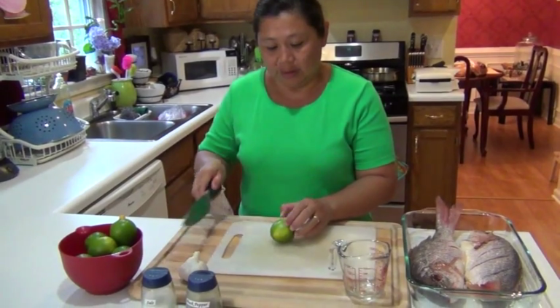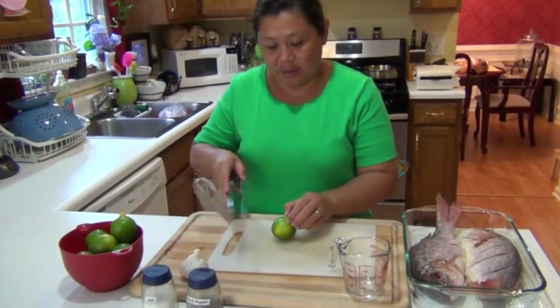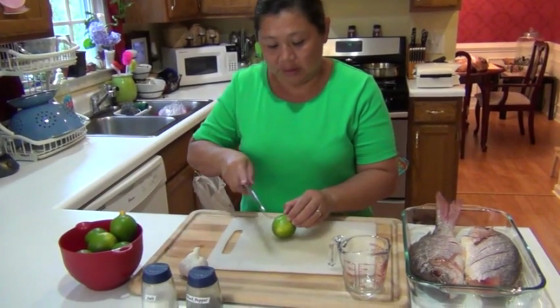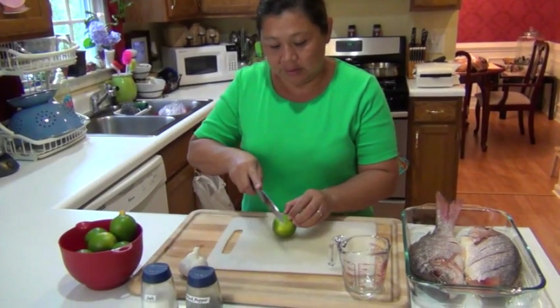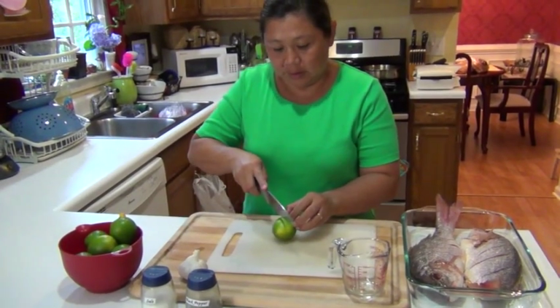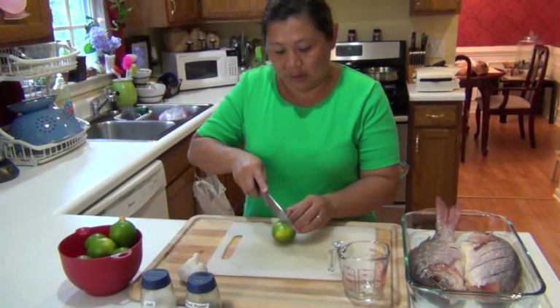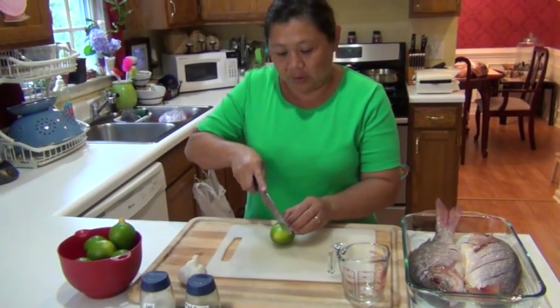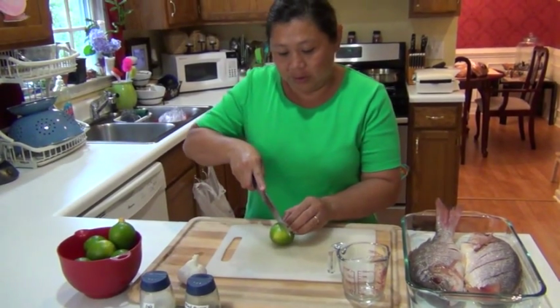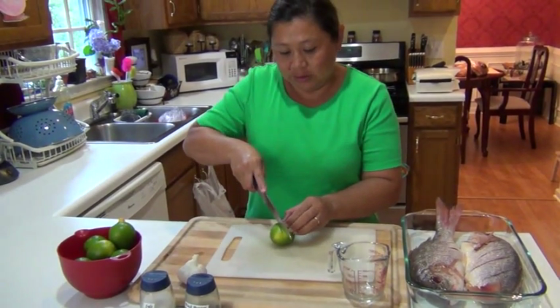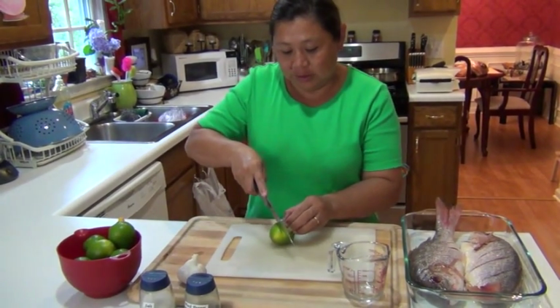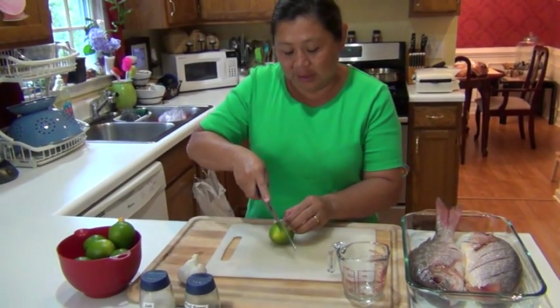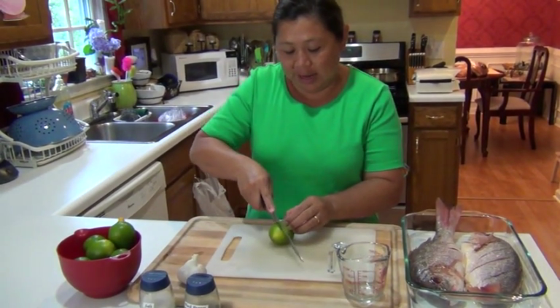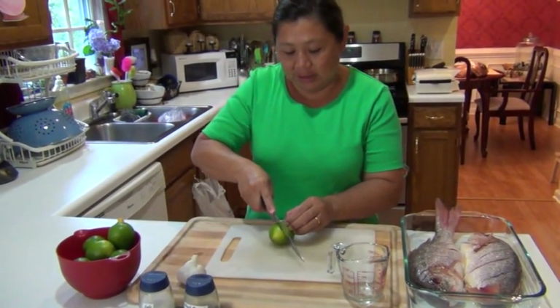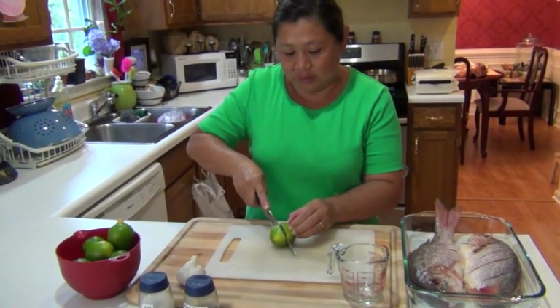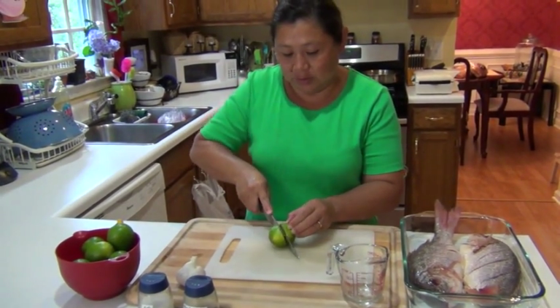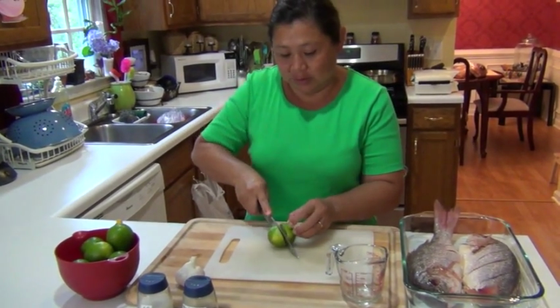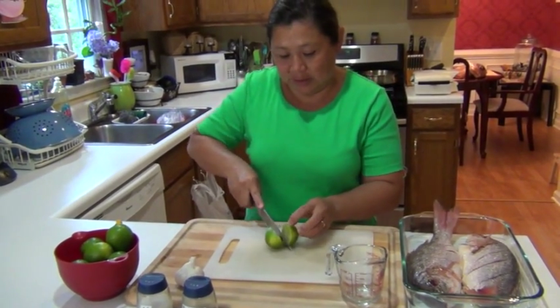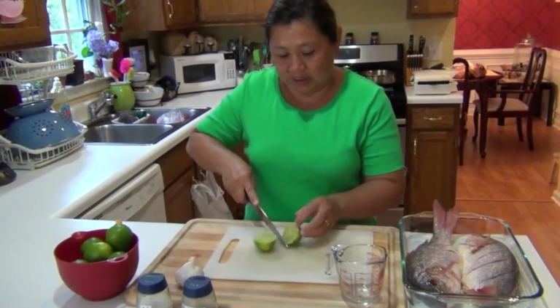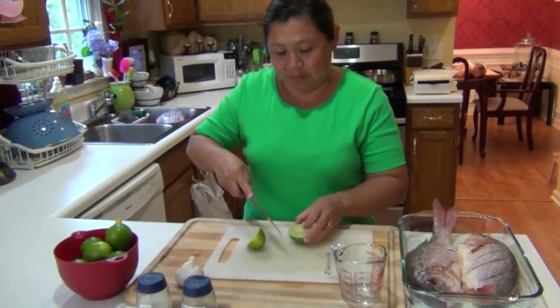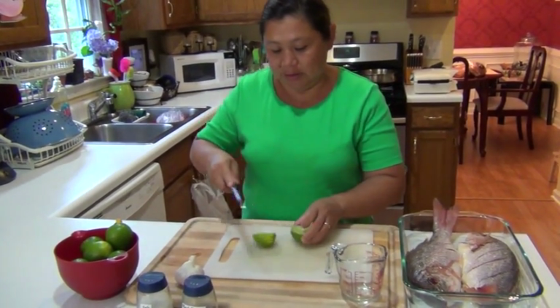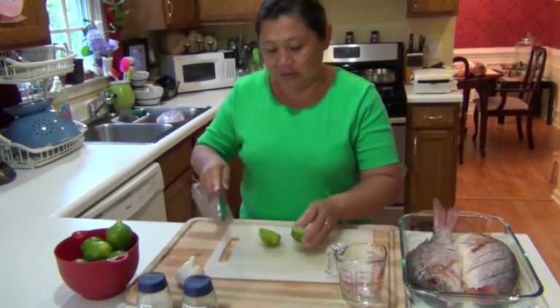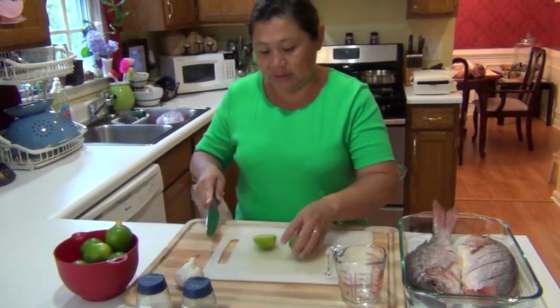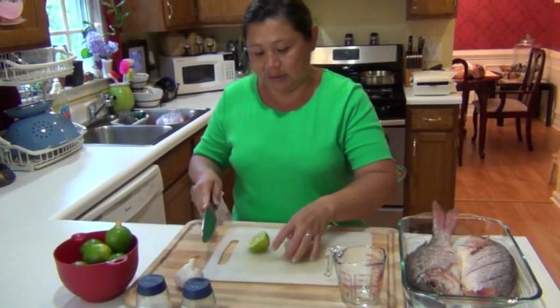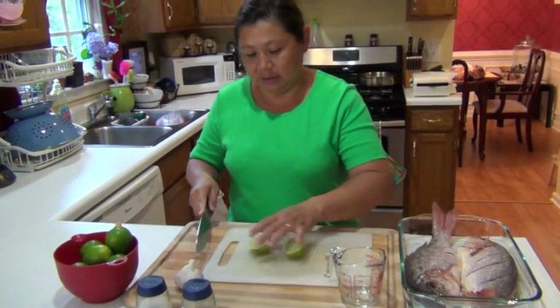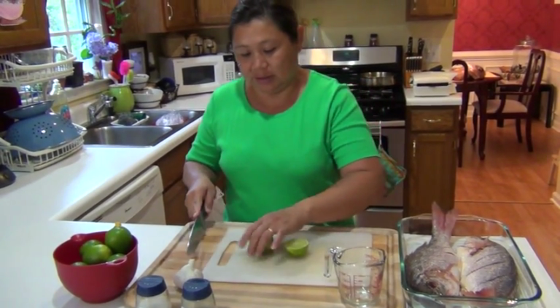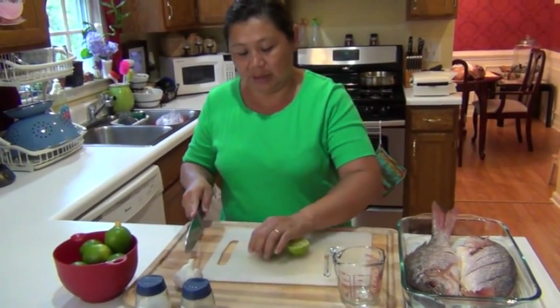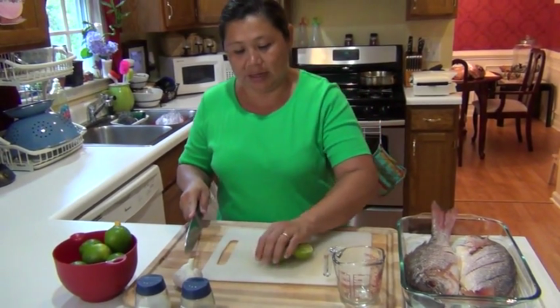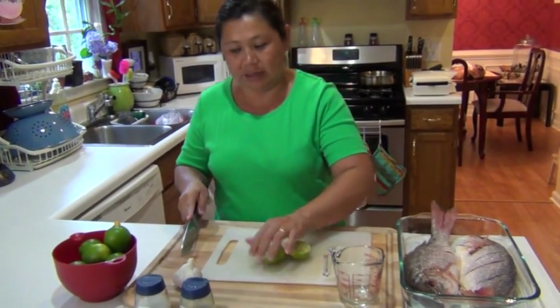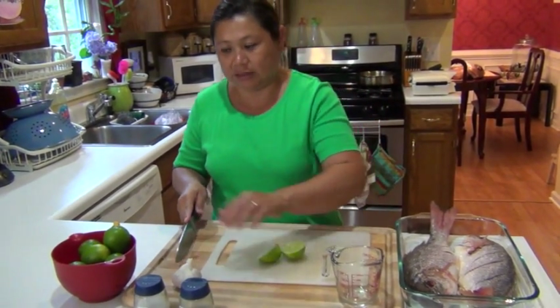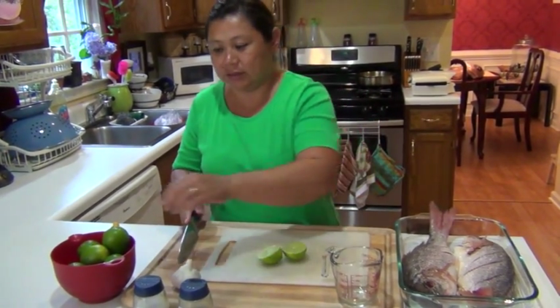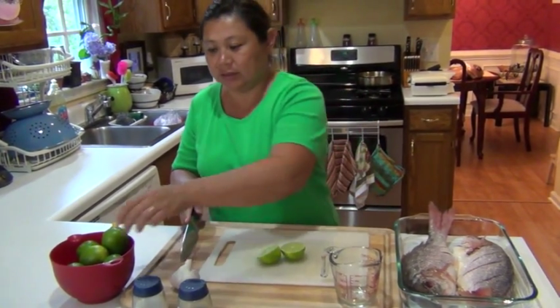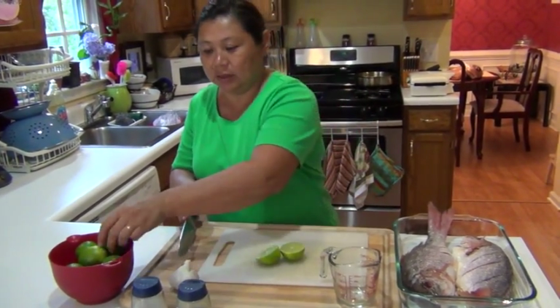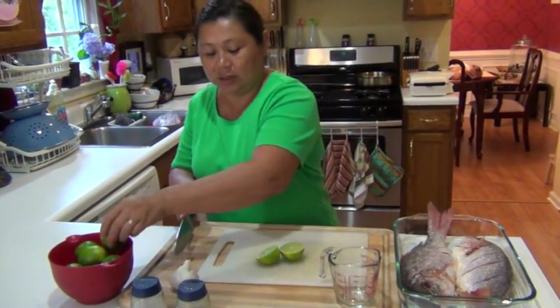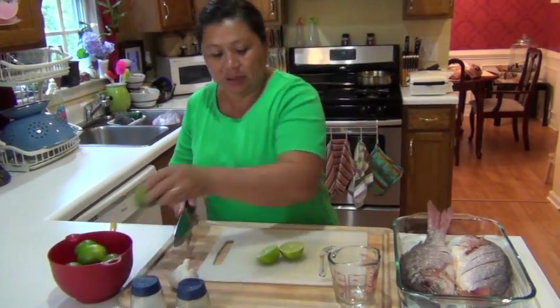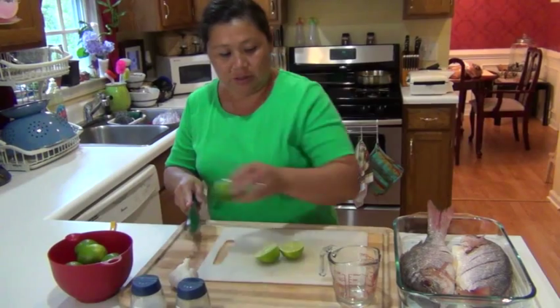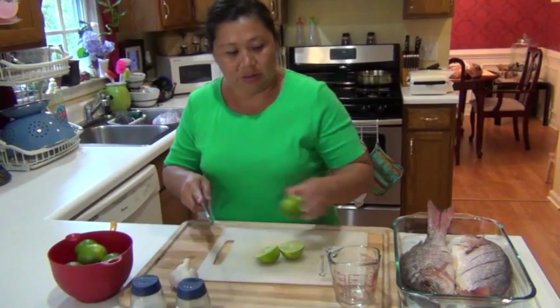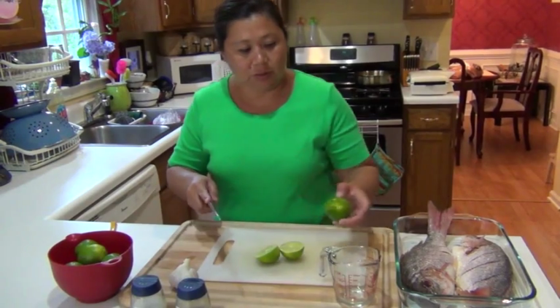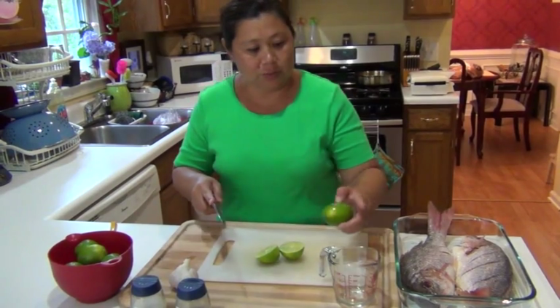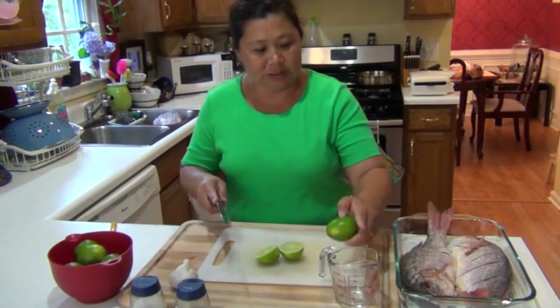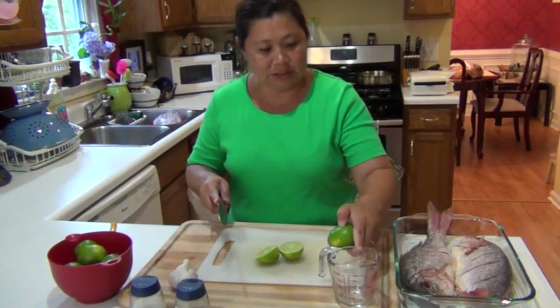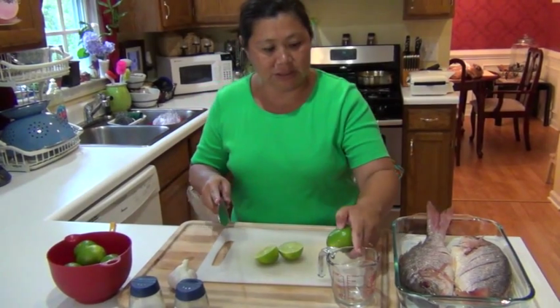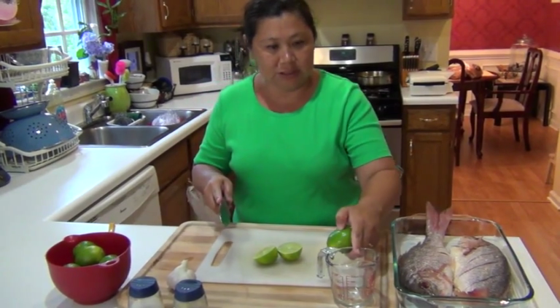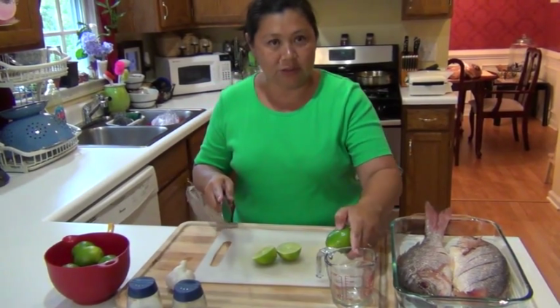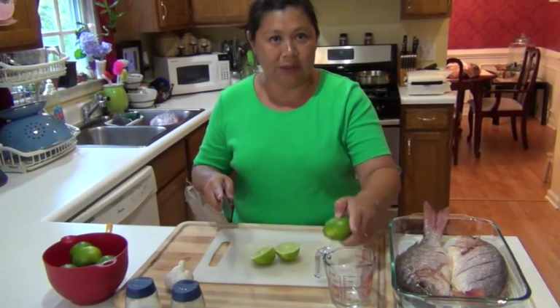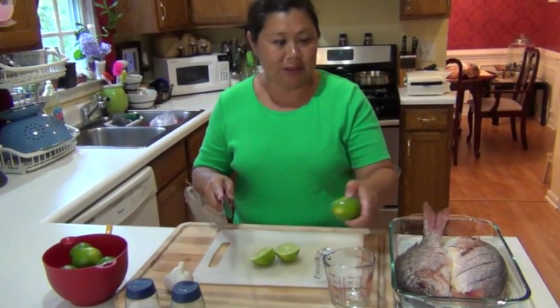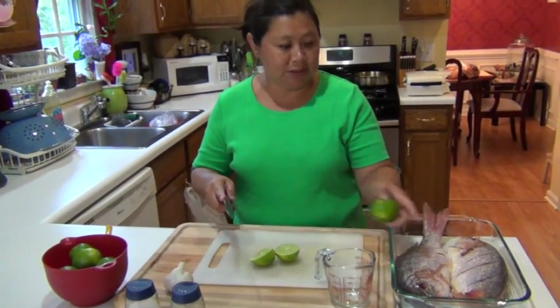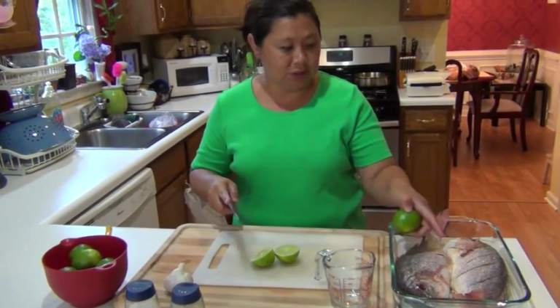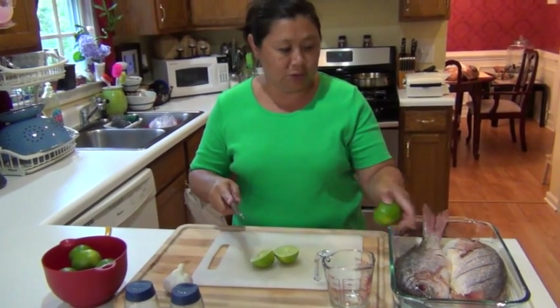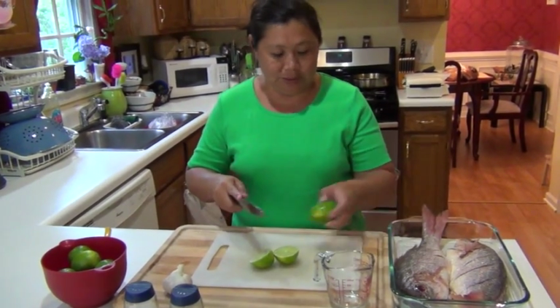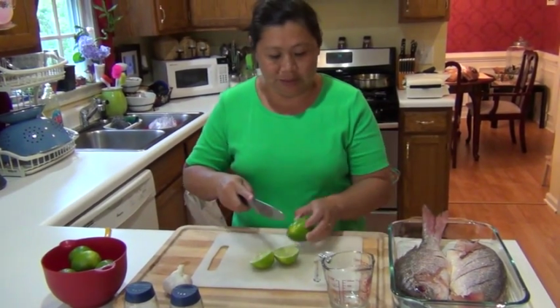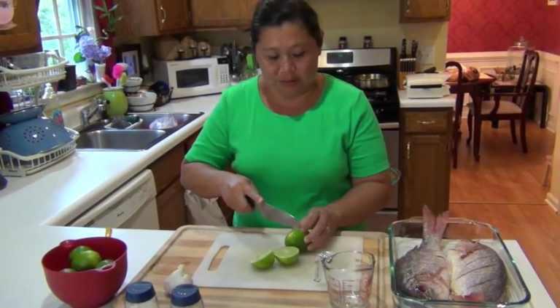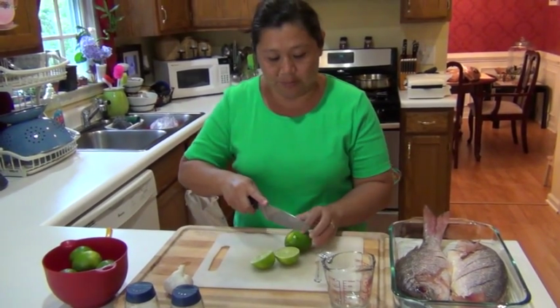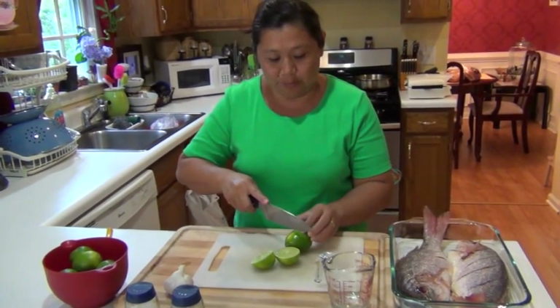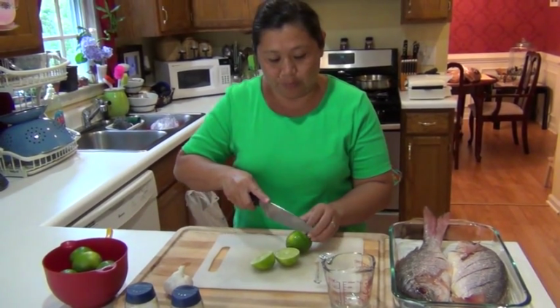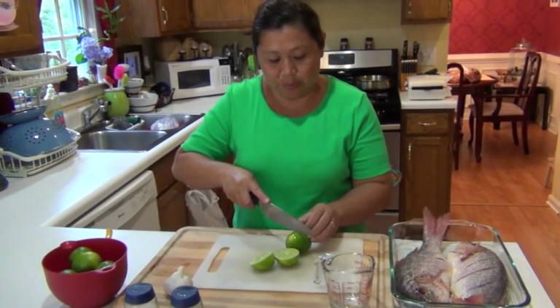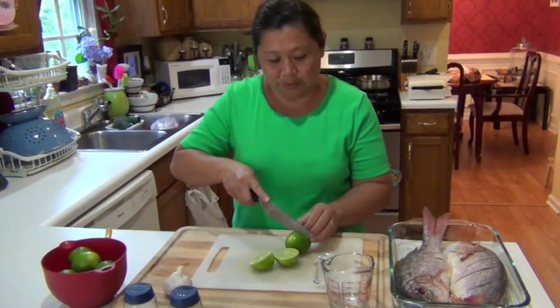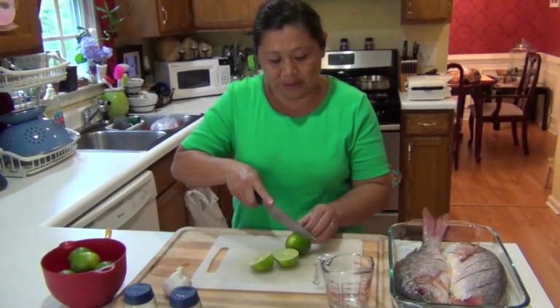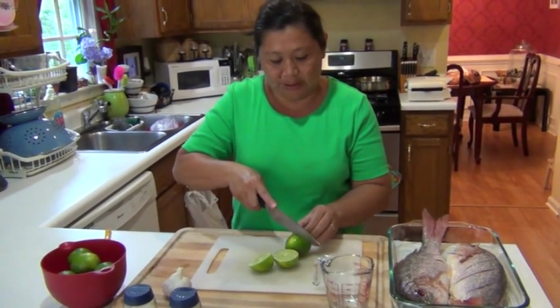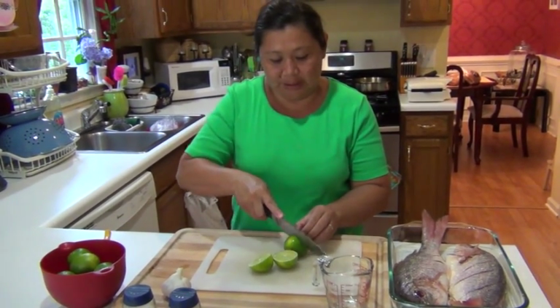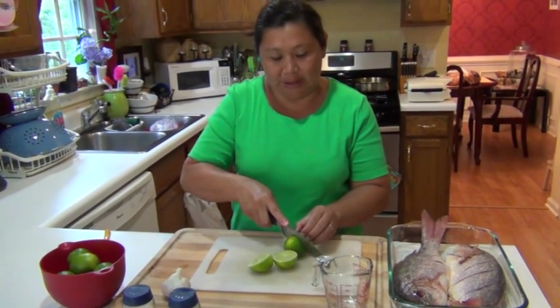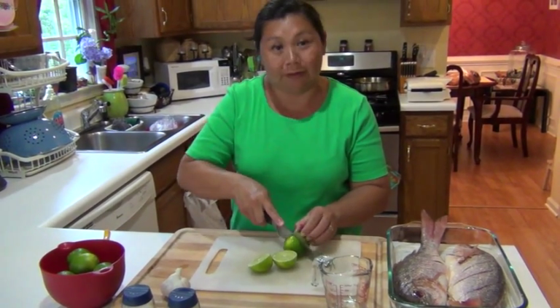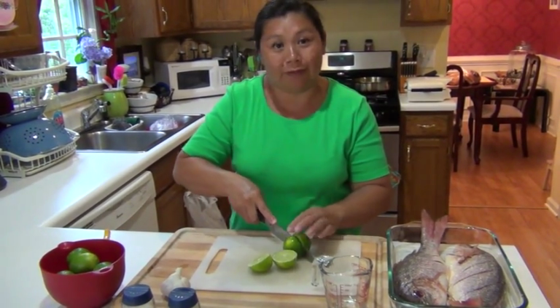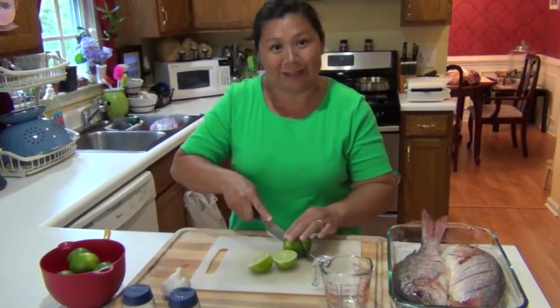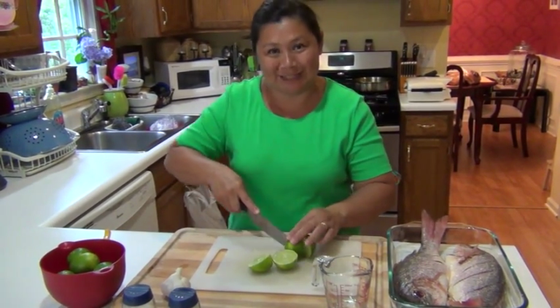So I'm going to cut all the lemons and squeeze them over here so we can pour it into the fish.